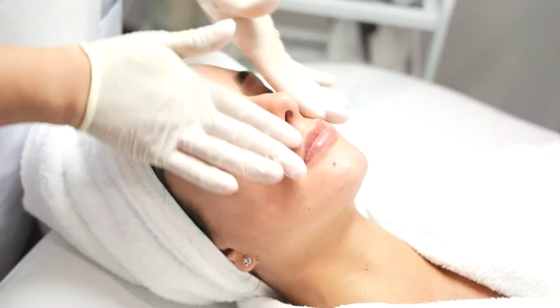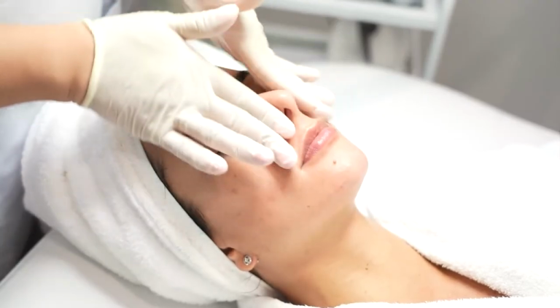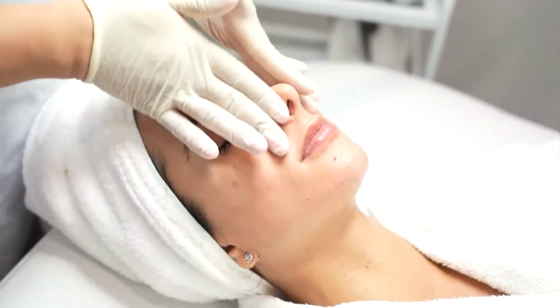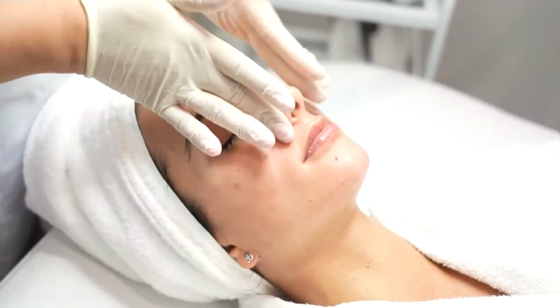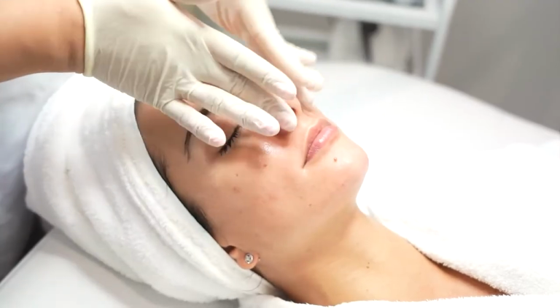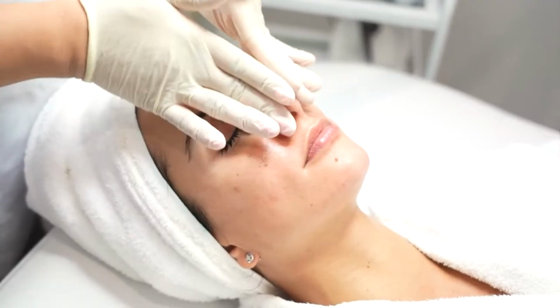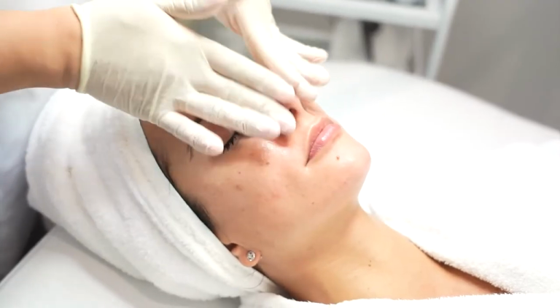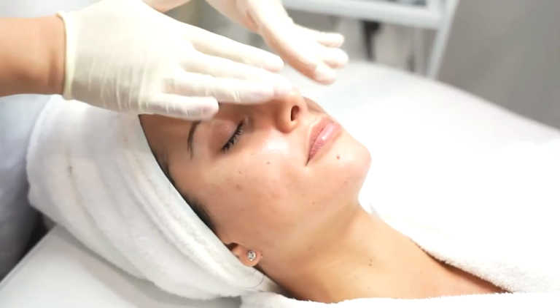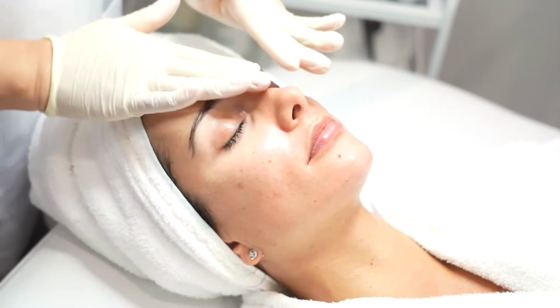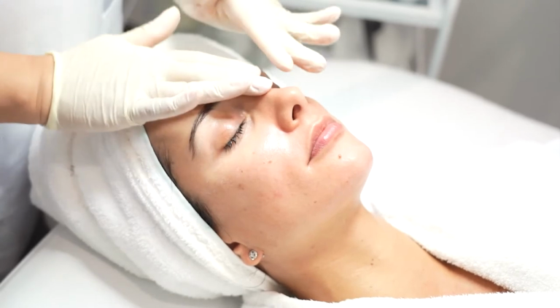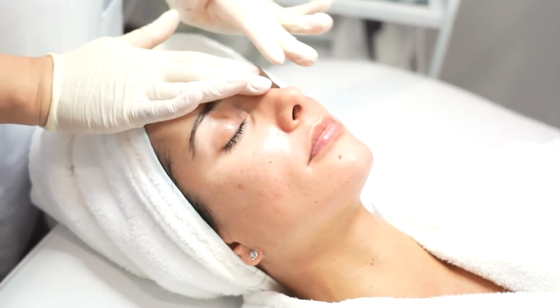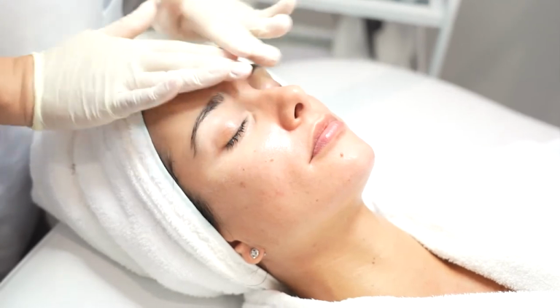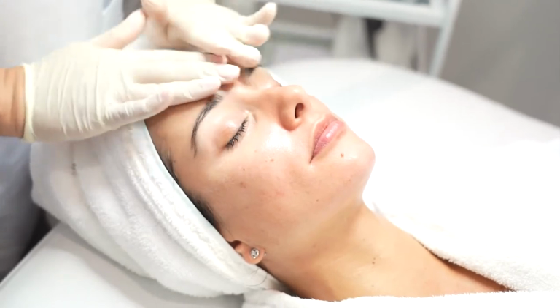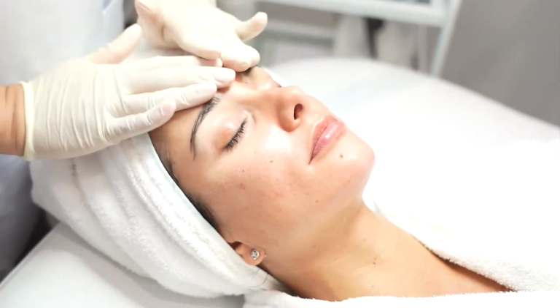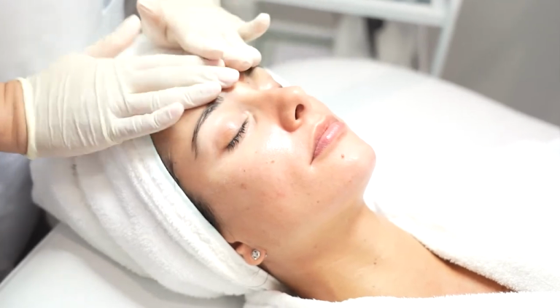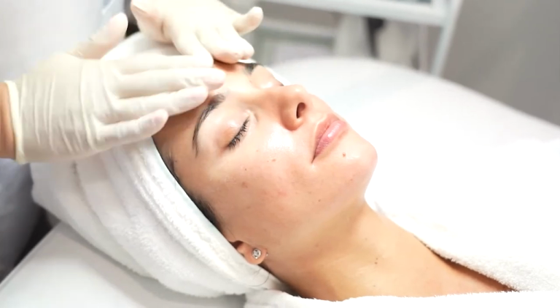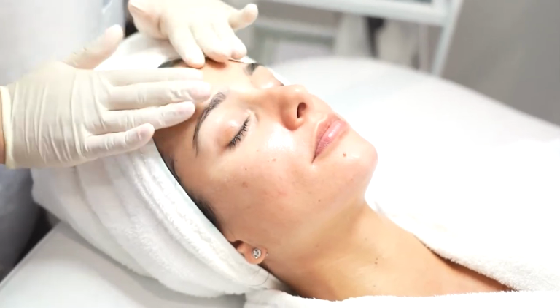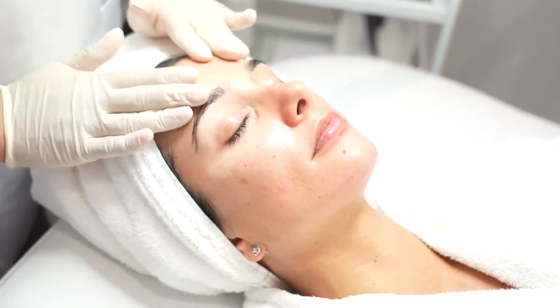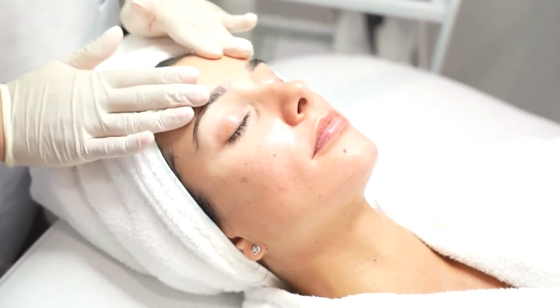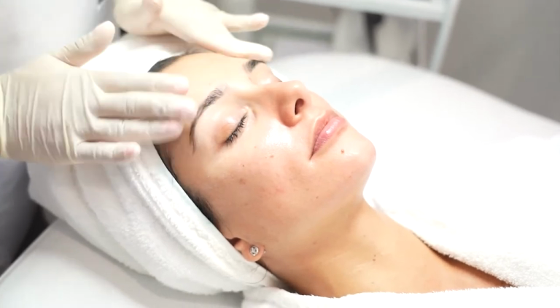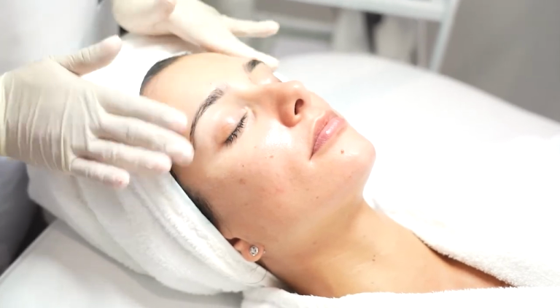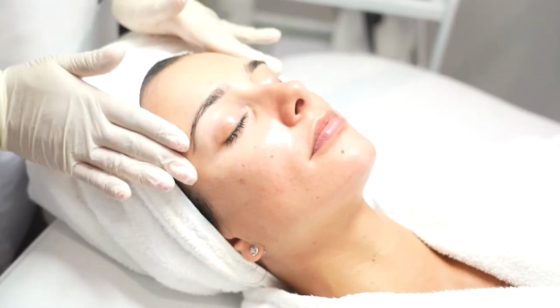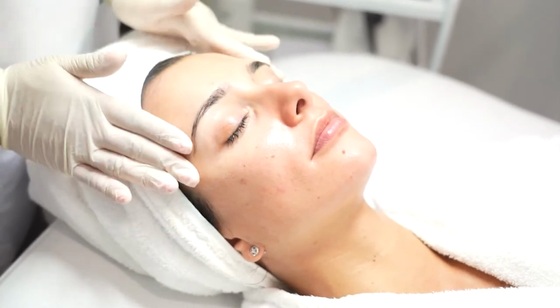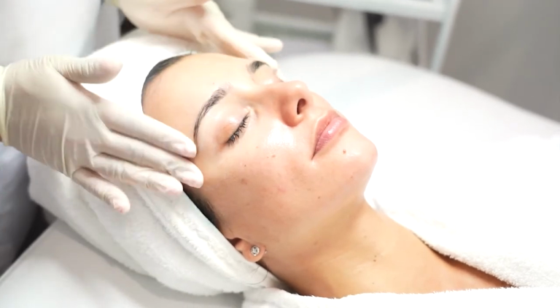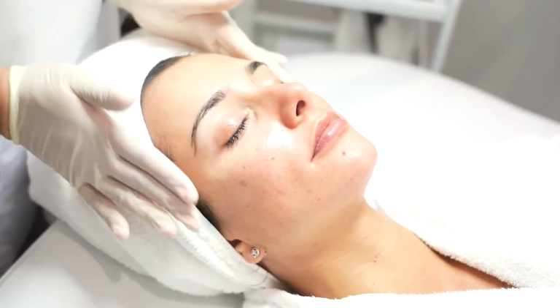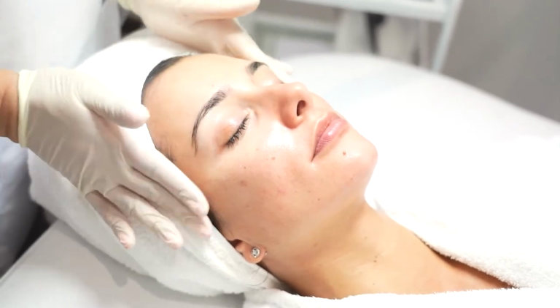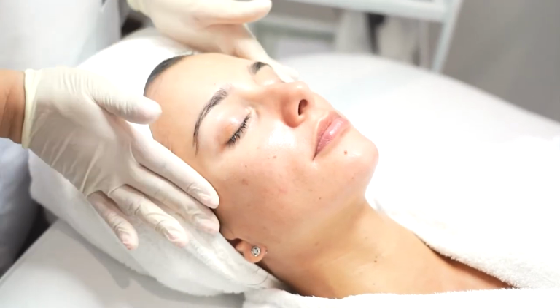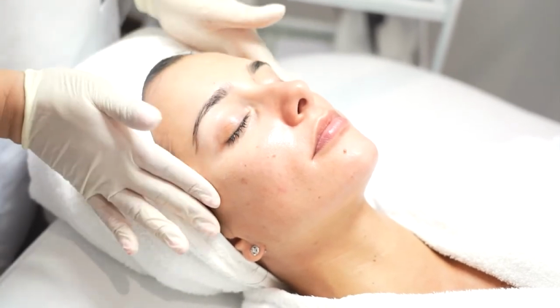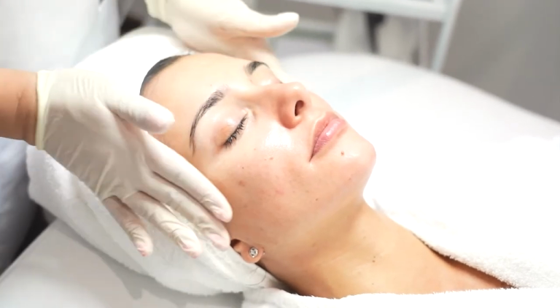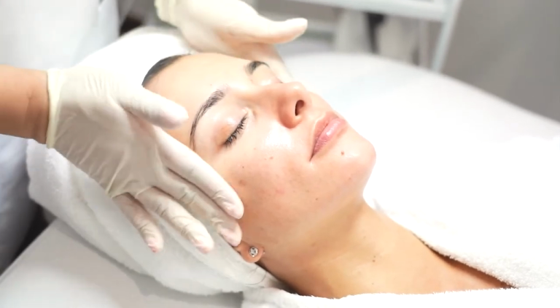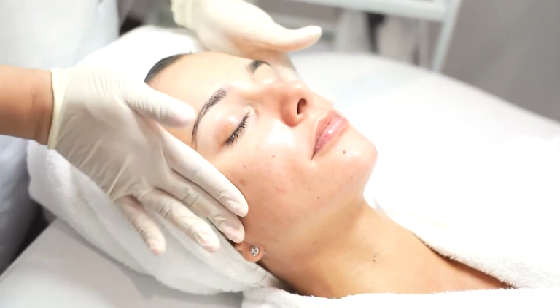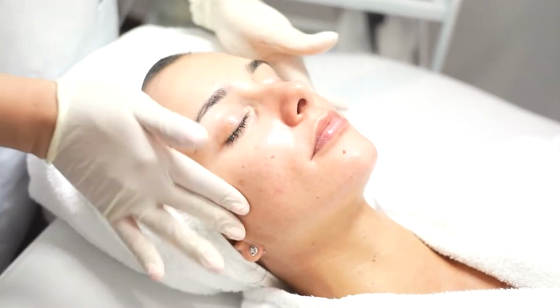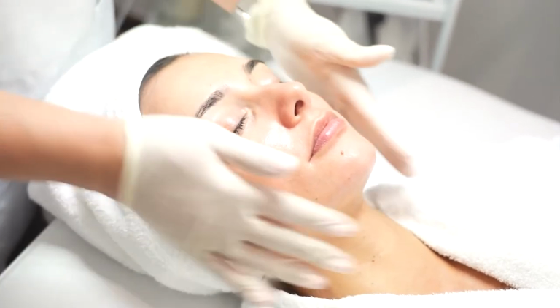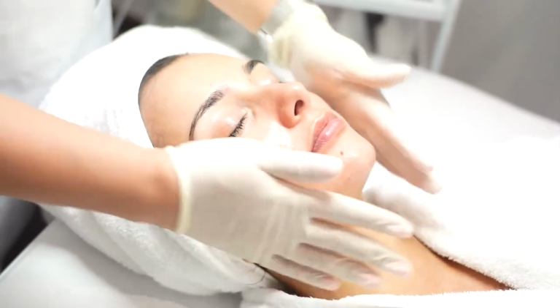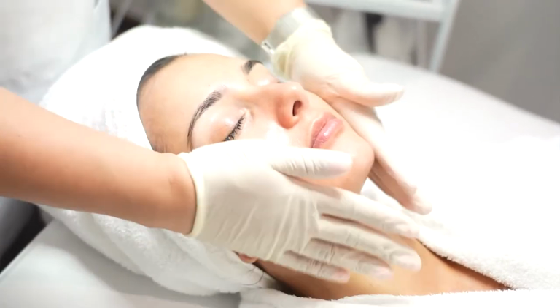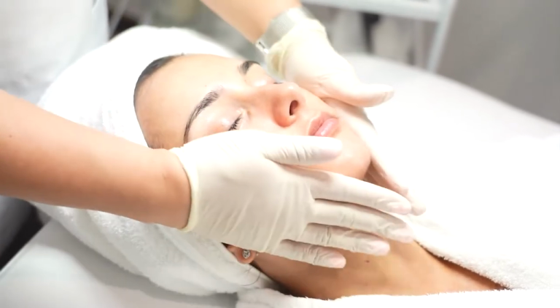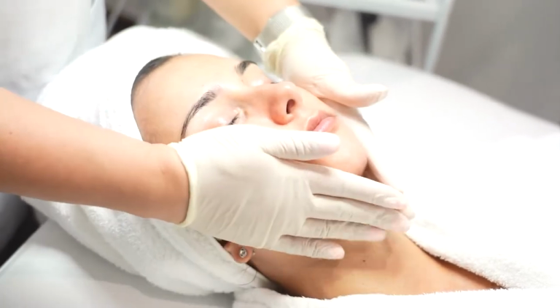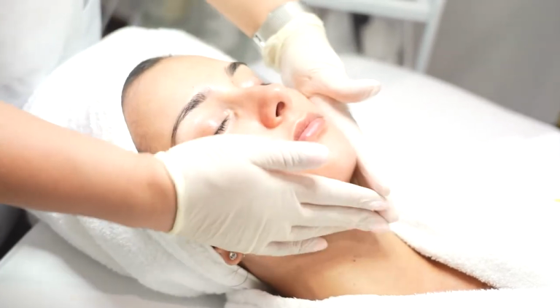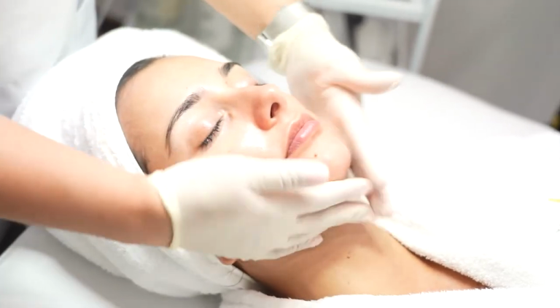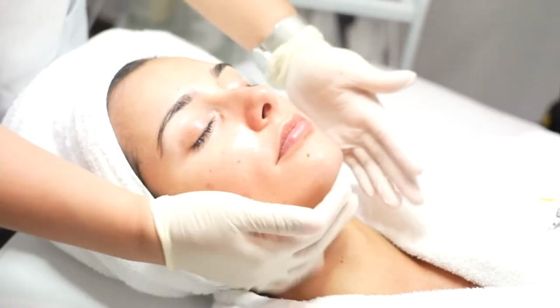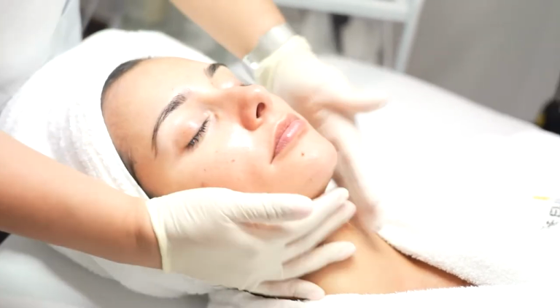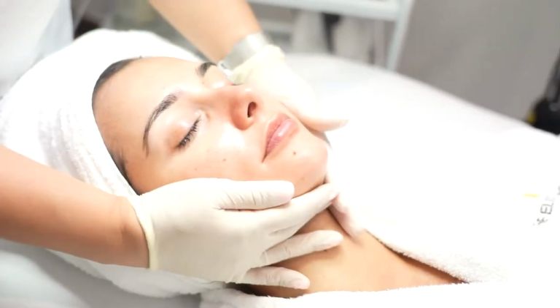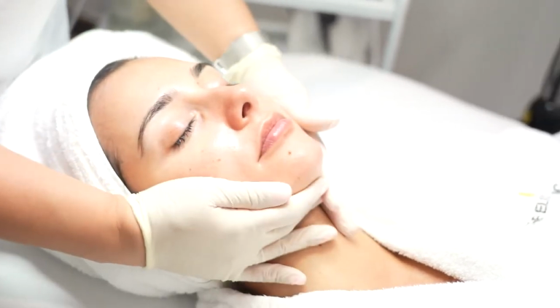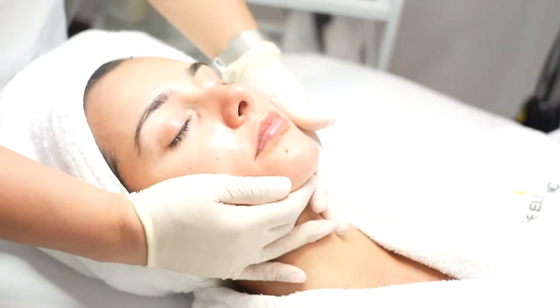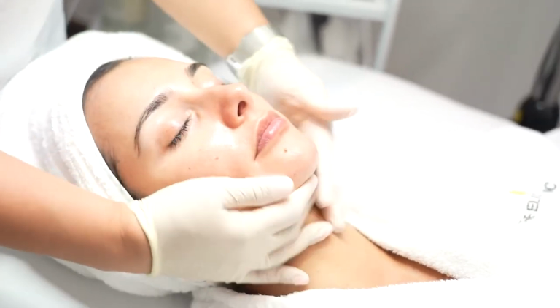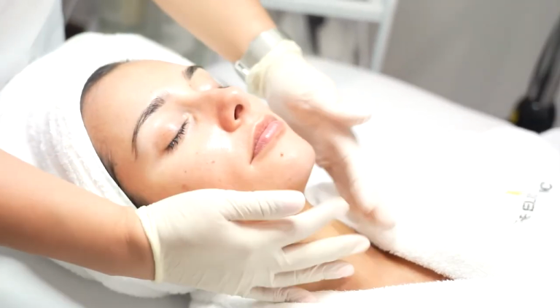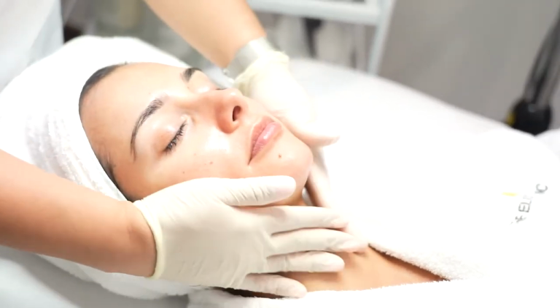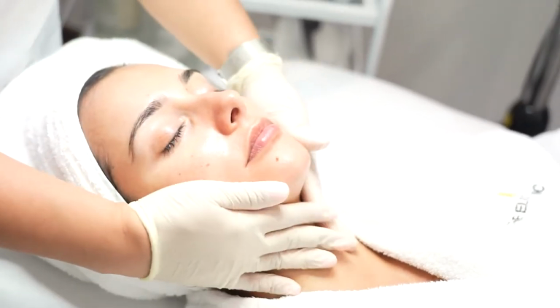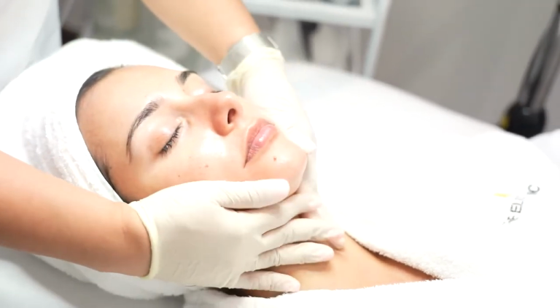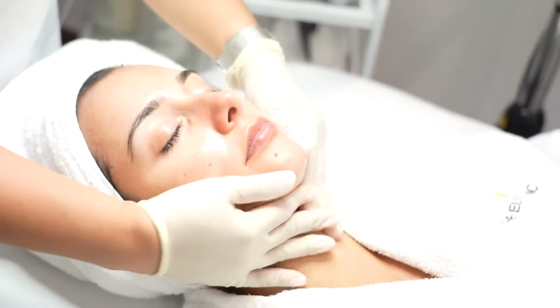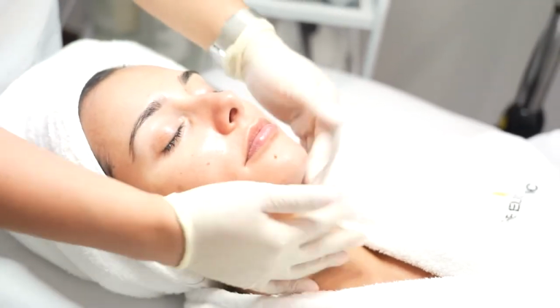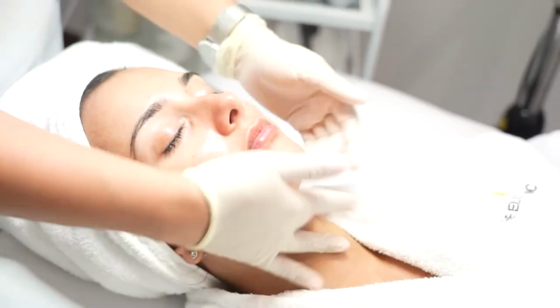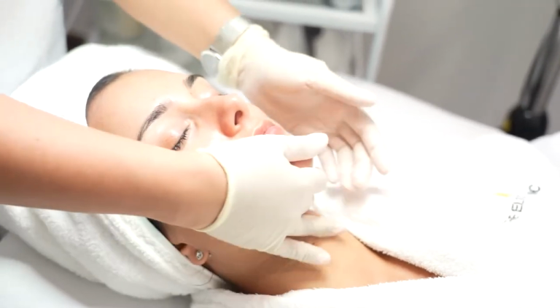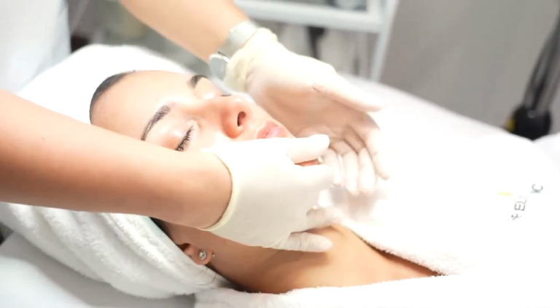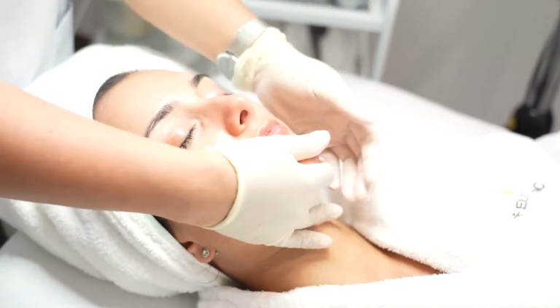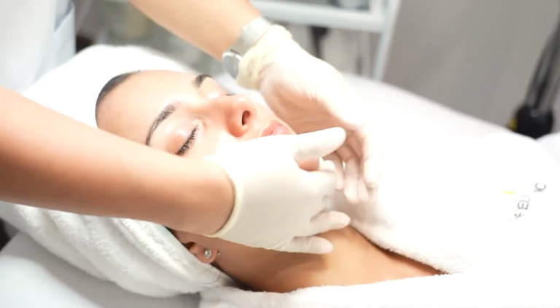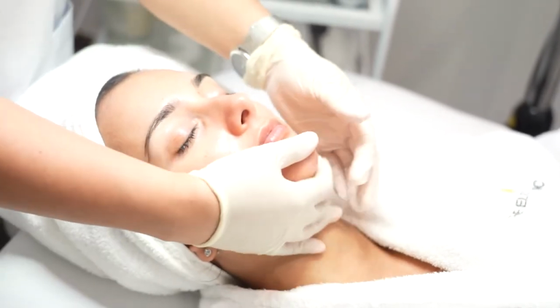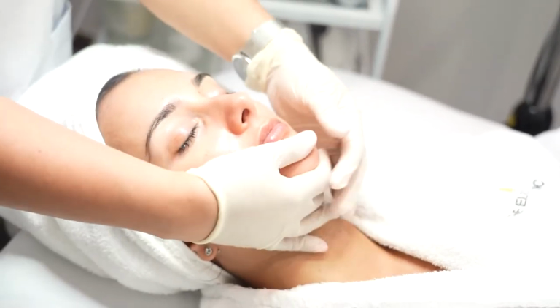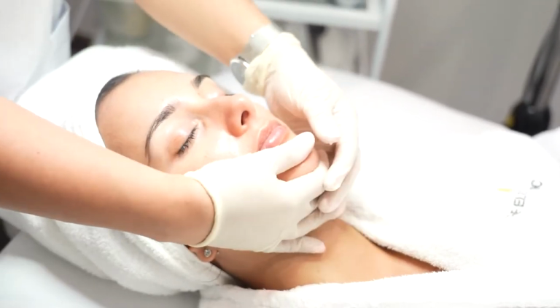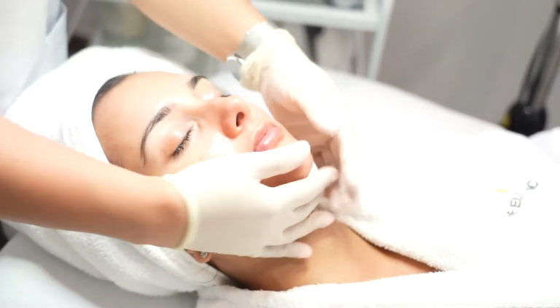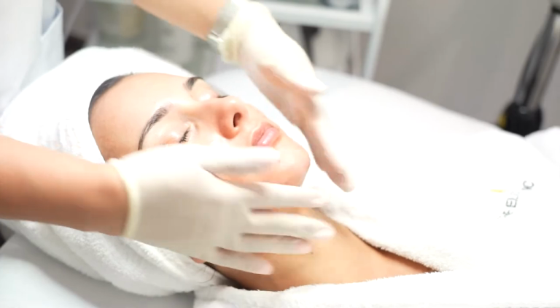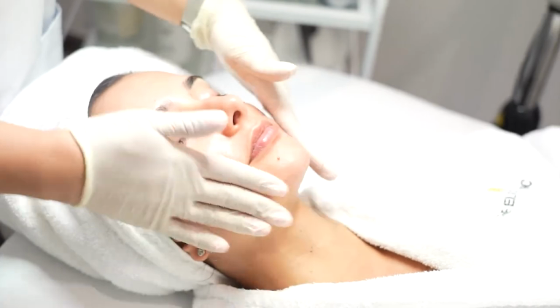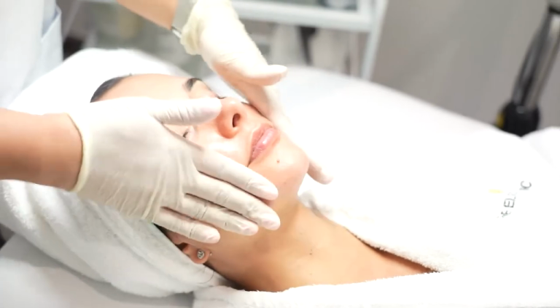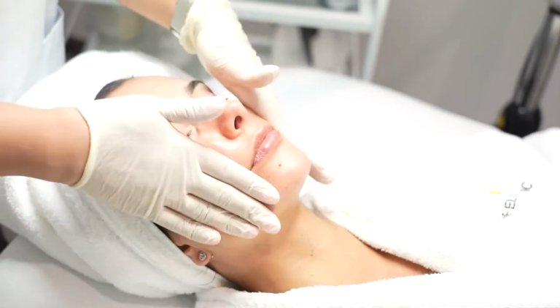Extreme Protection SPF 30 provides extraordinary protection and also helps to reduce fine lines and wrinkles.